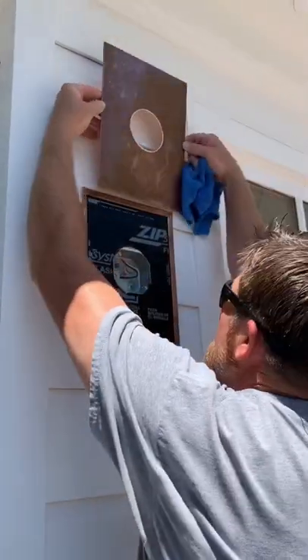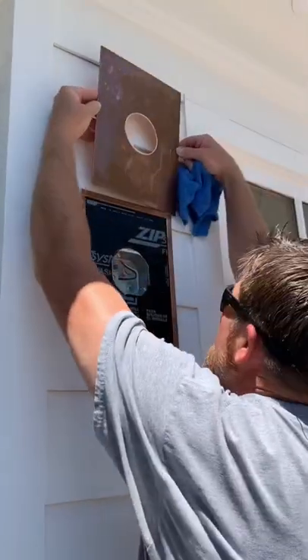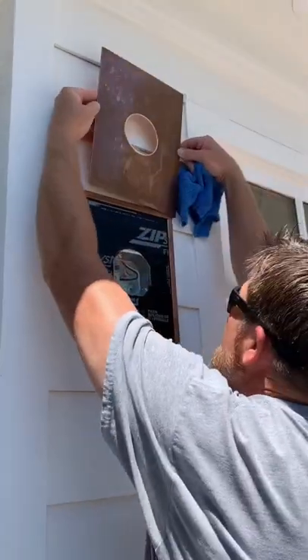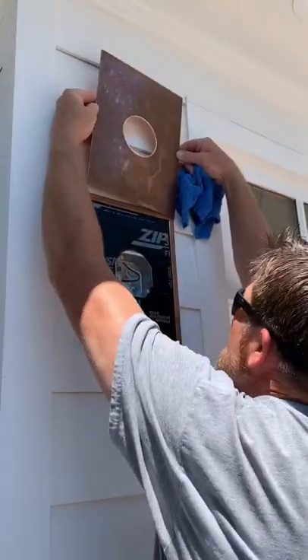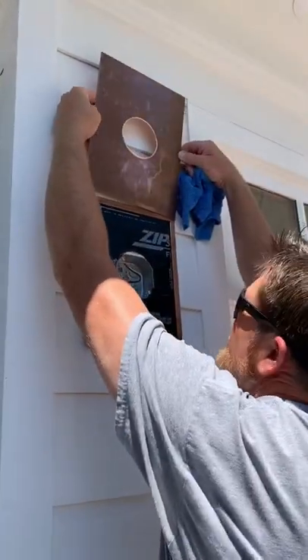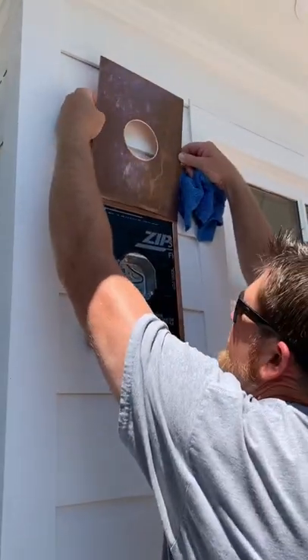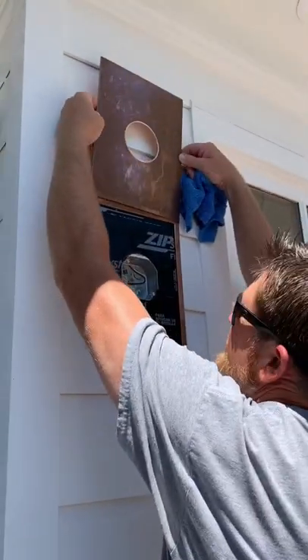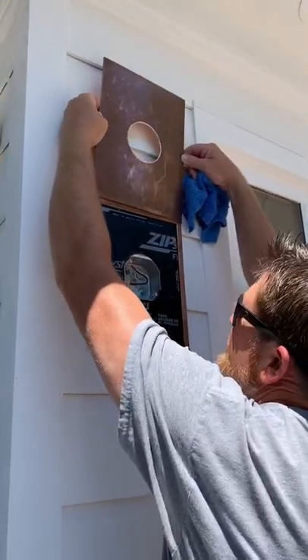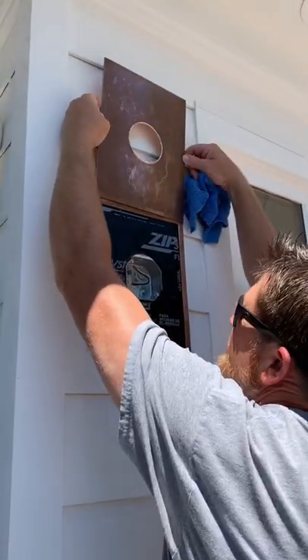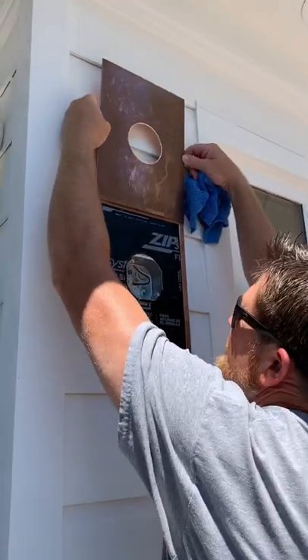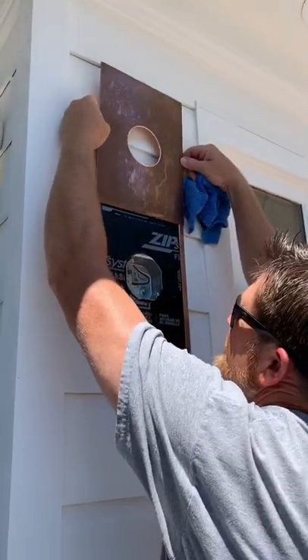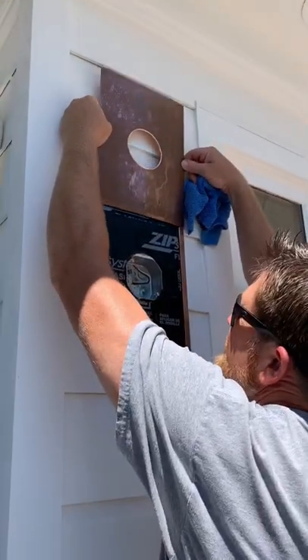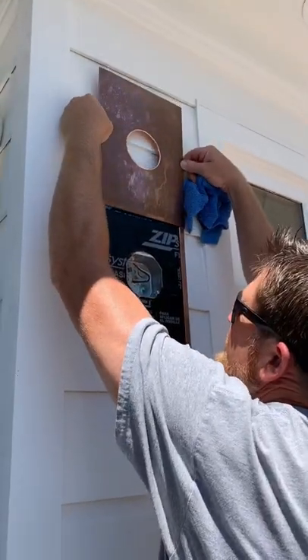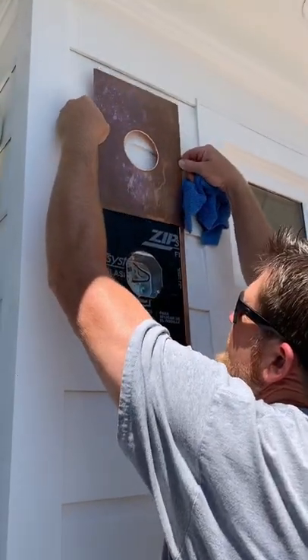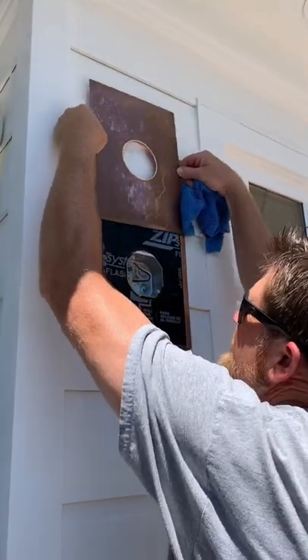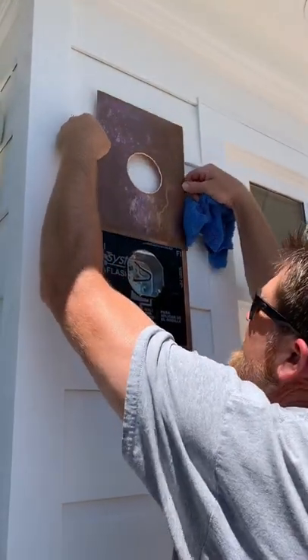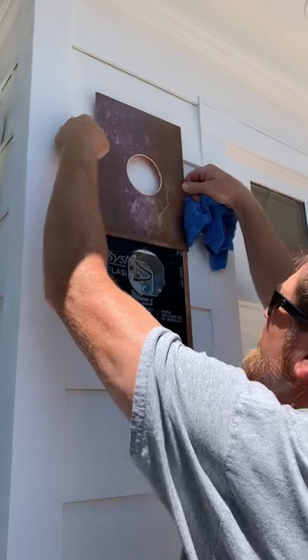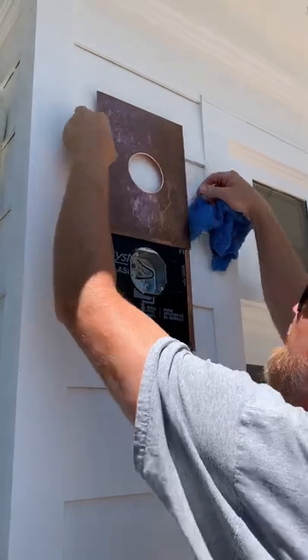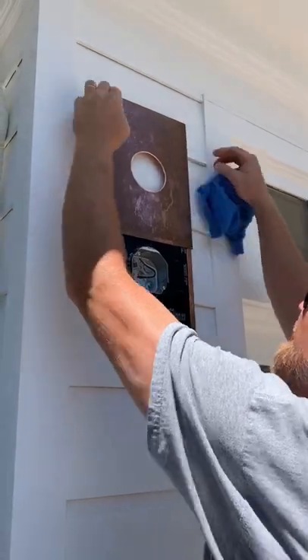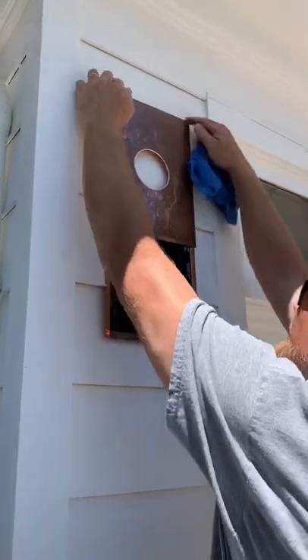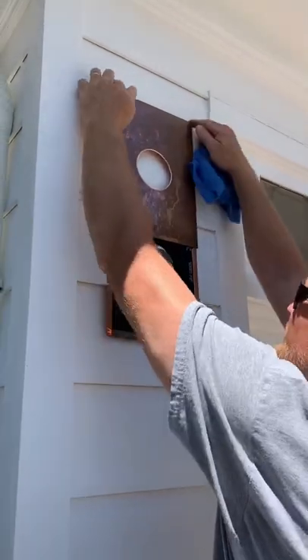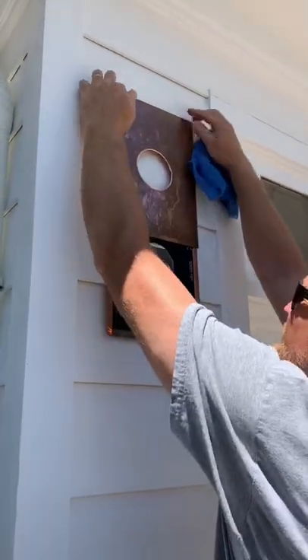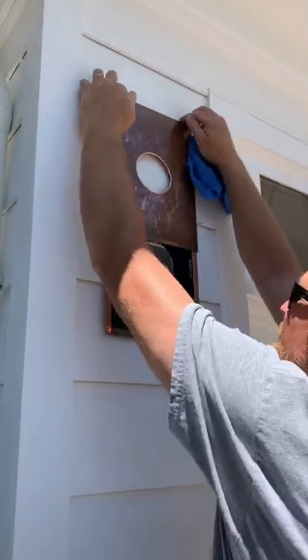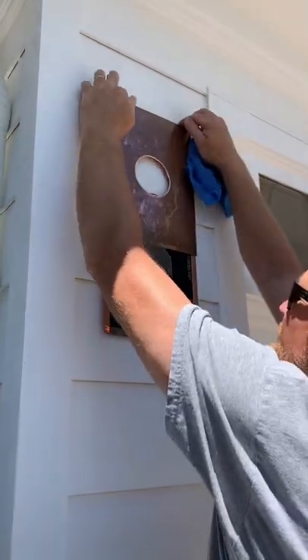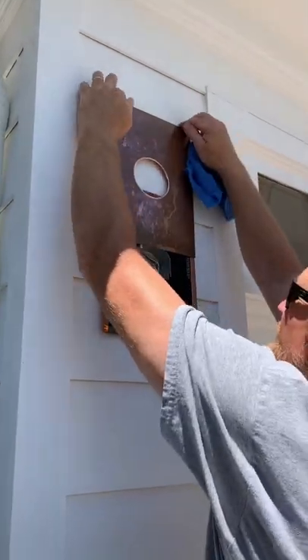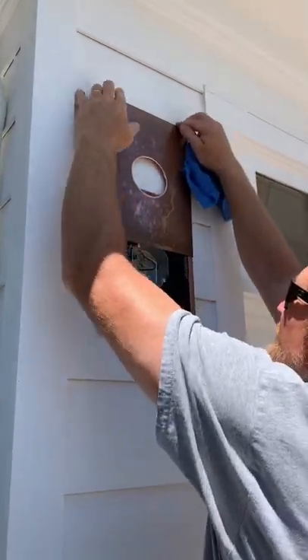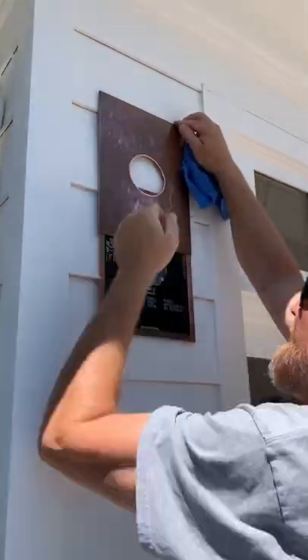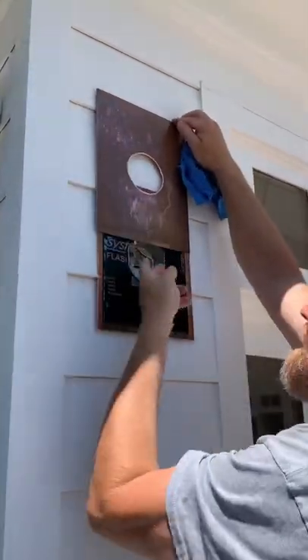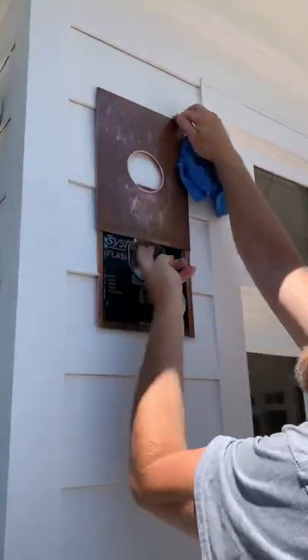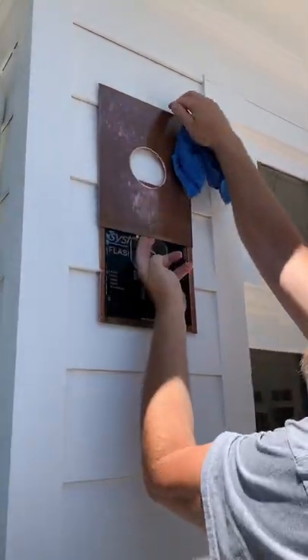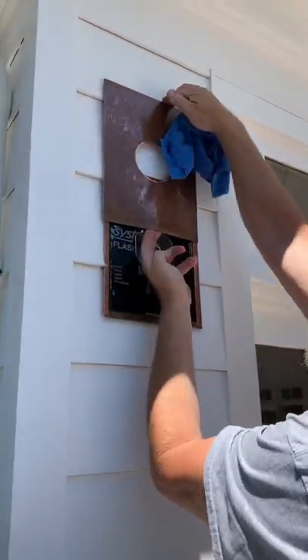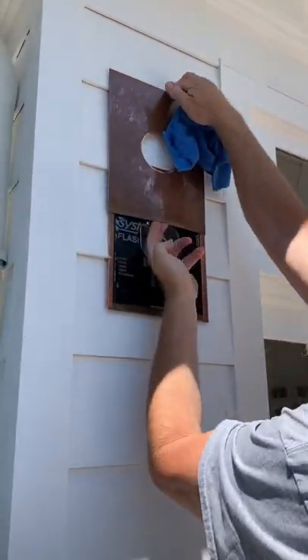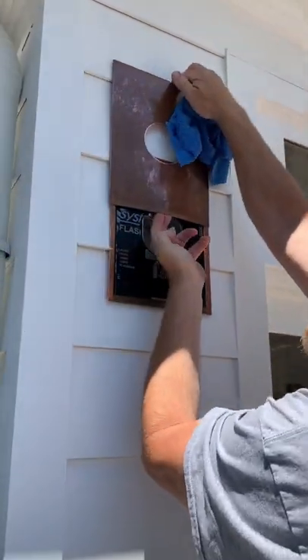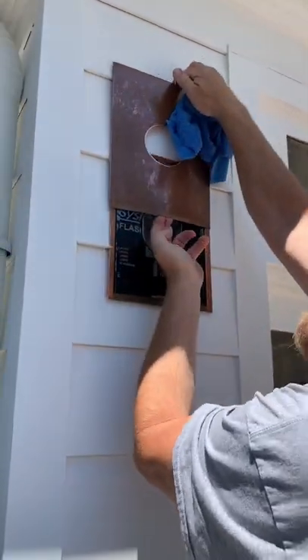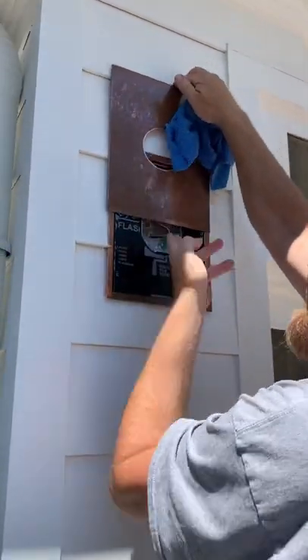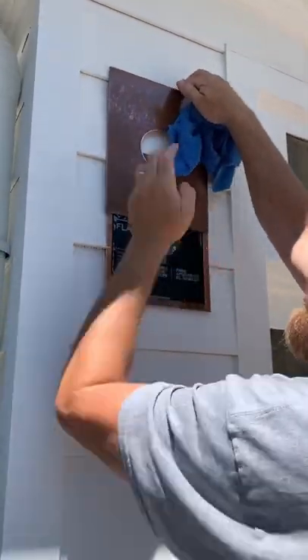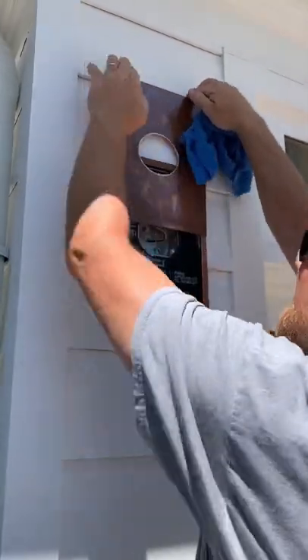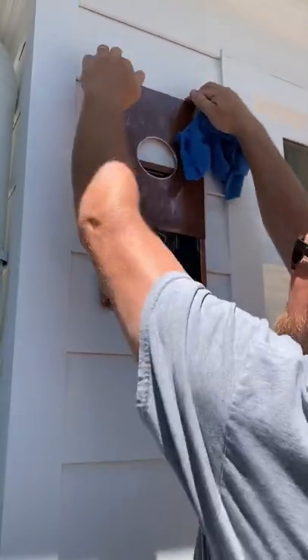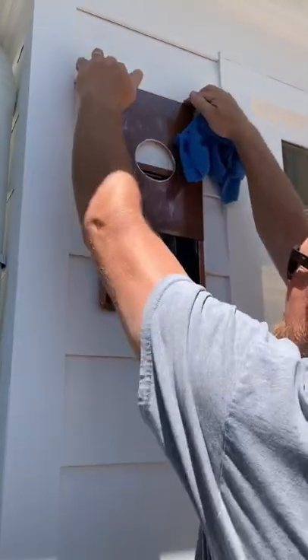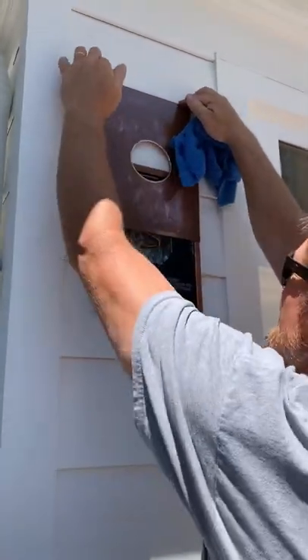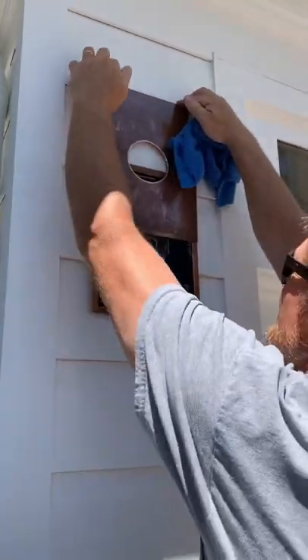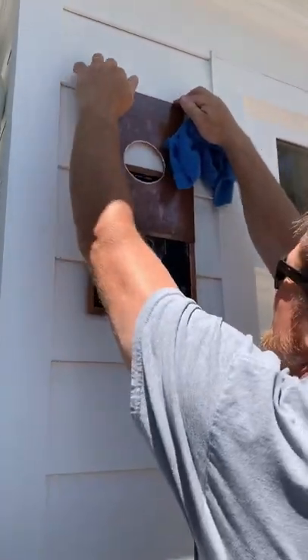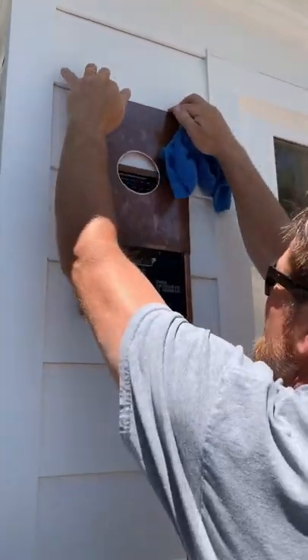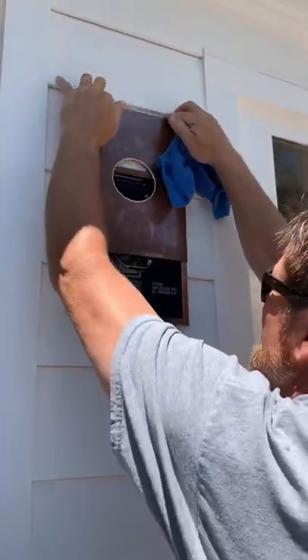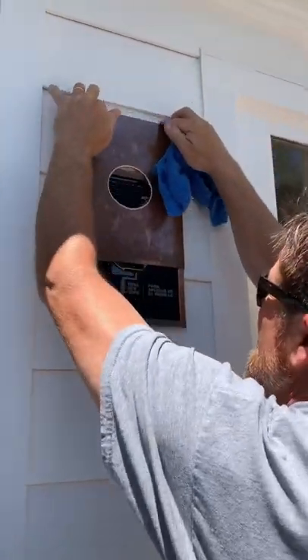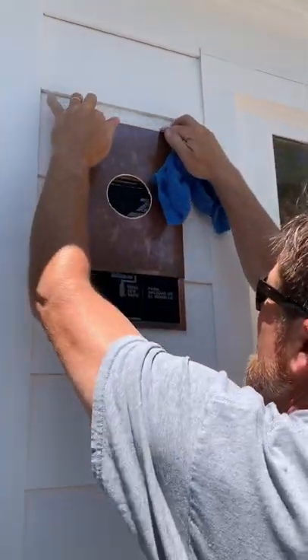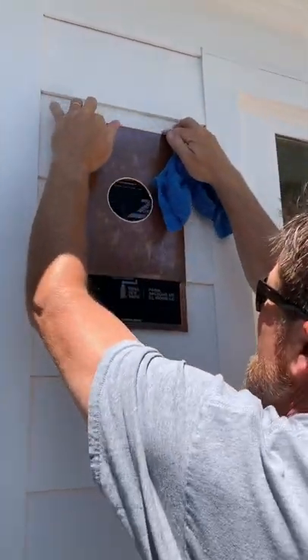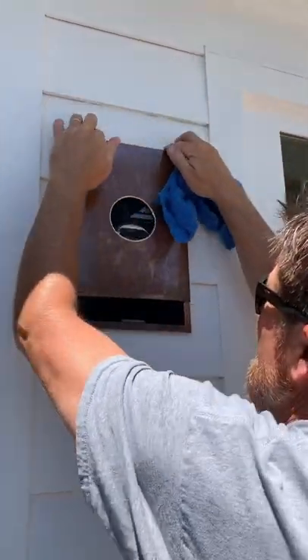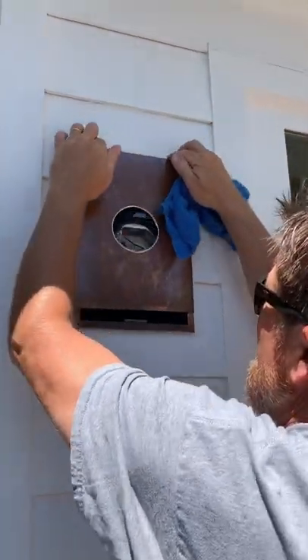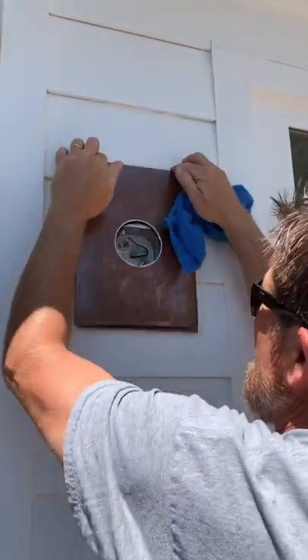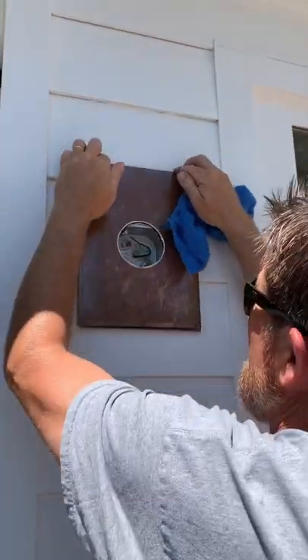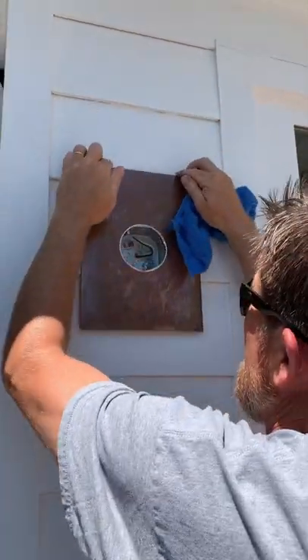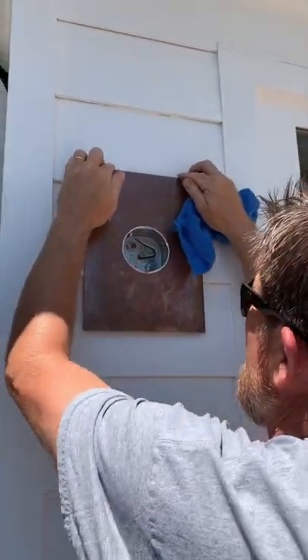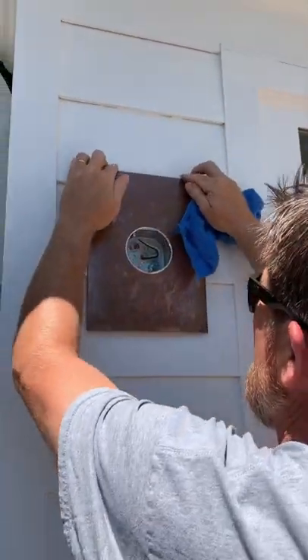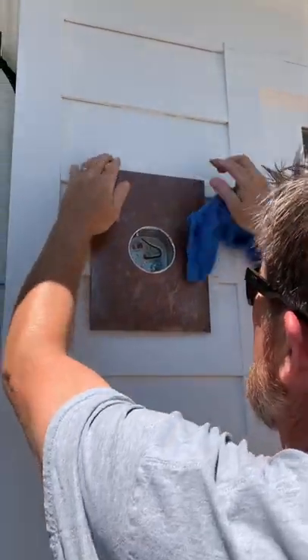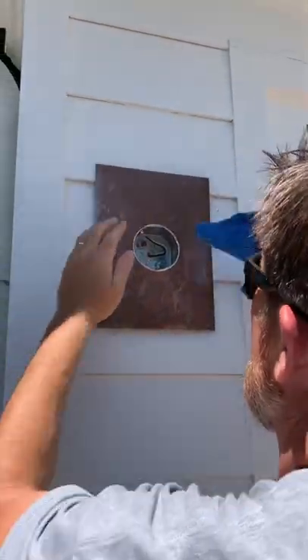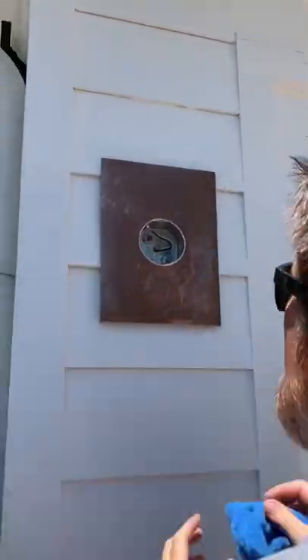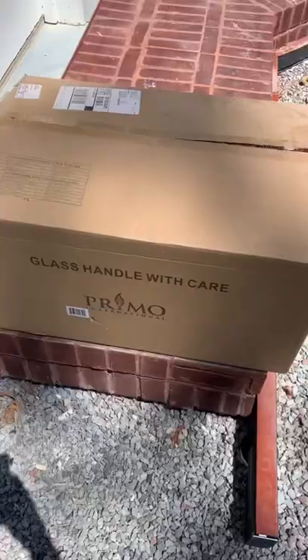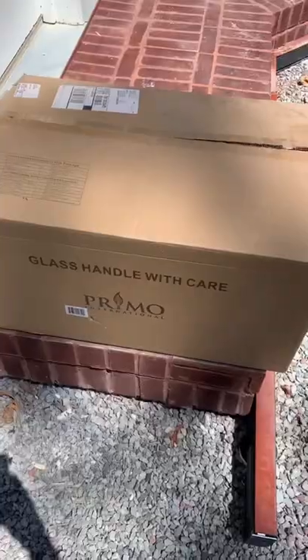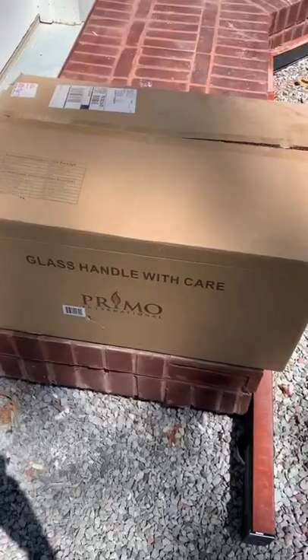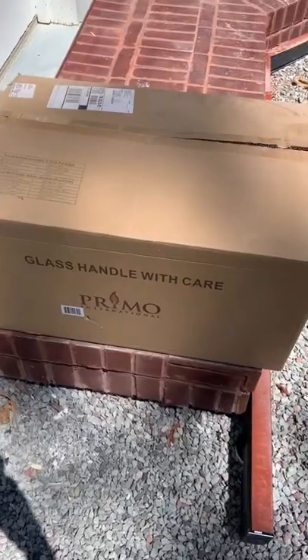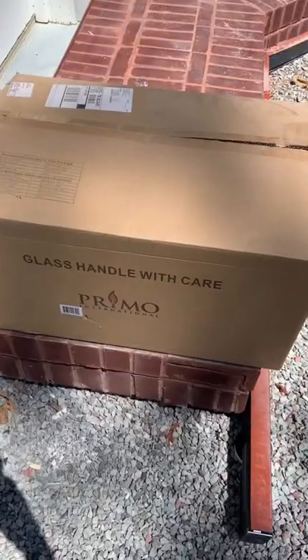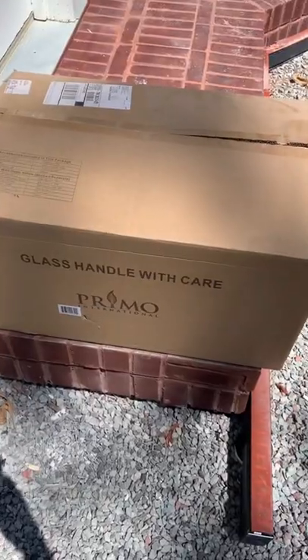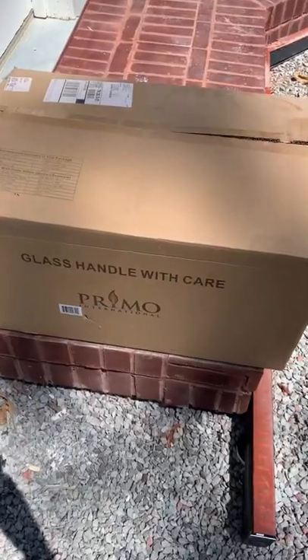And then I'm going to sneak the cover right back over the top. Man, look at how tight that fits. That is nice.